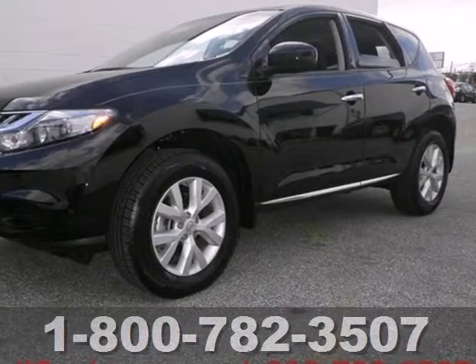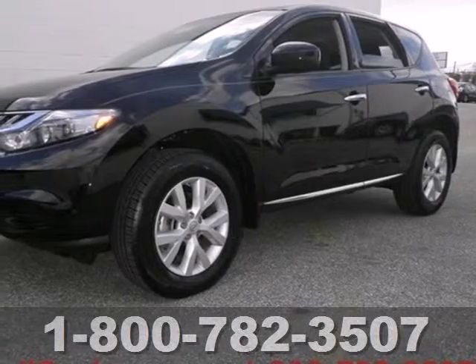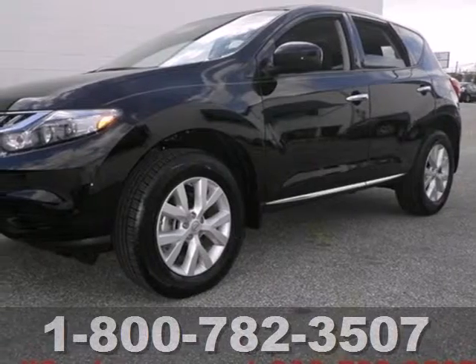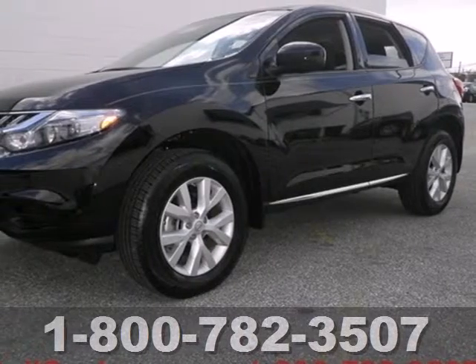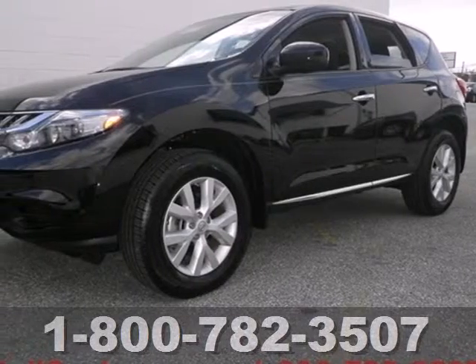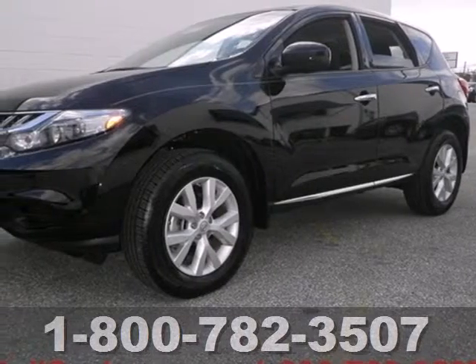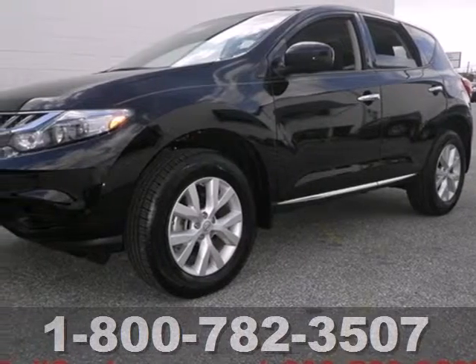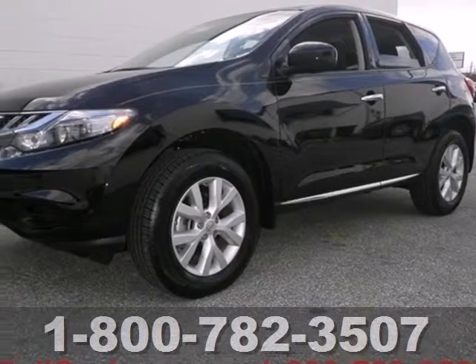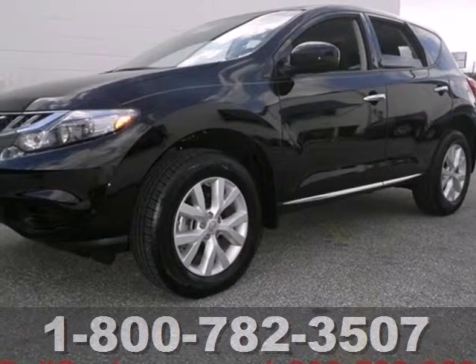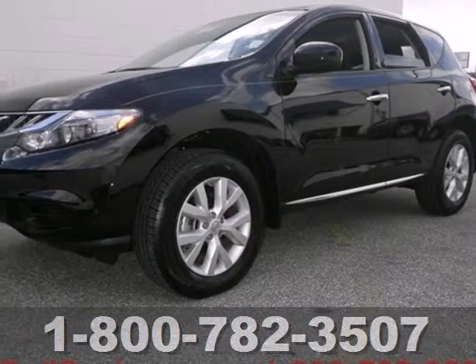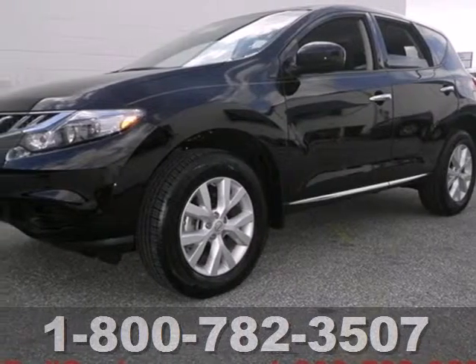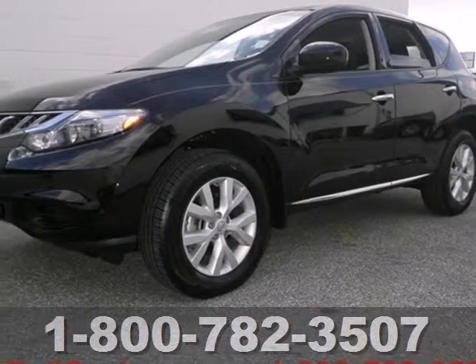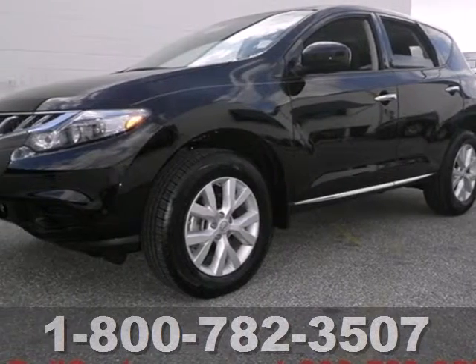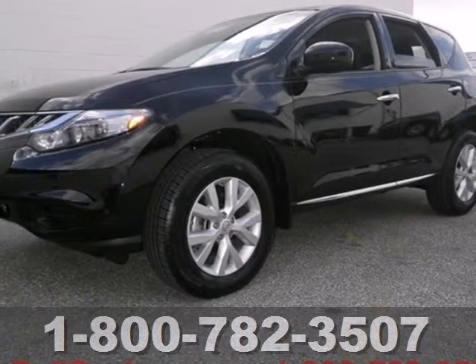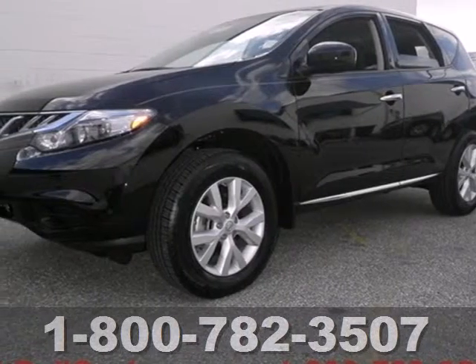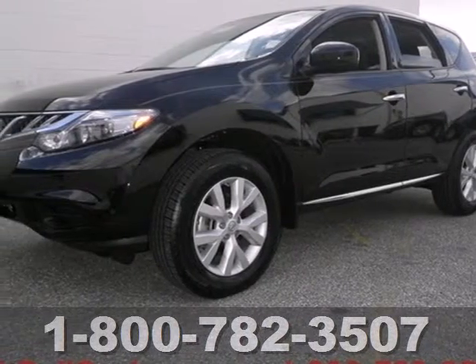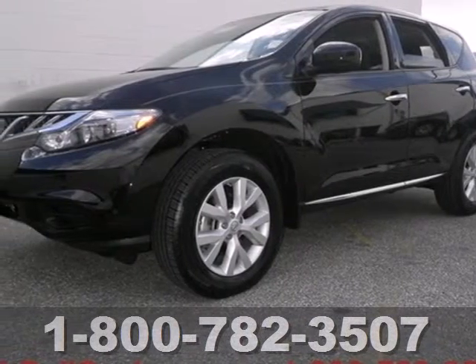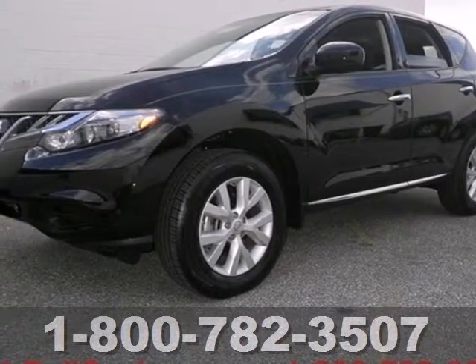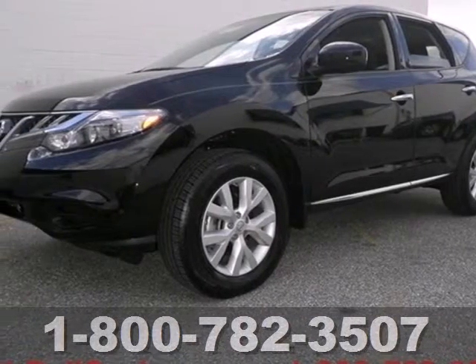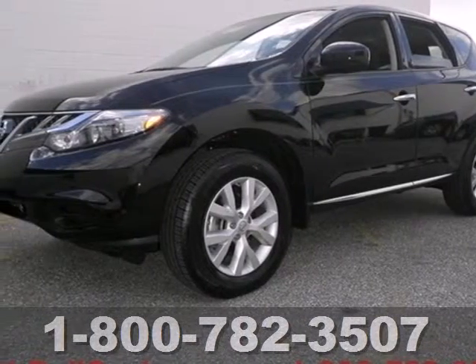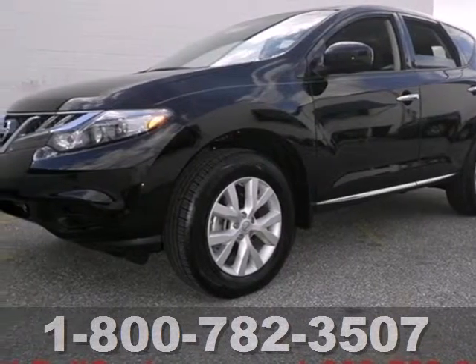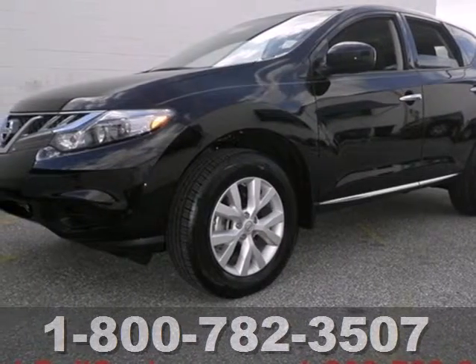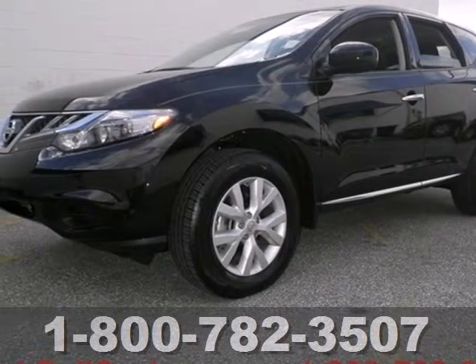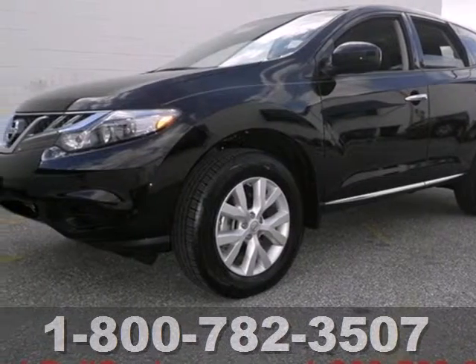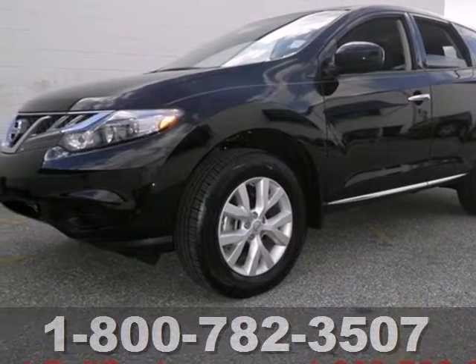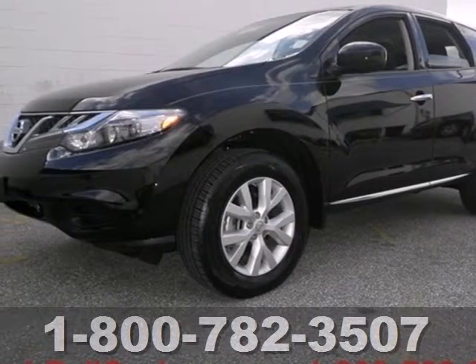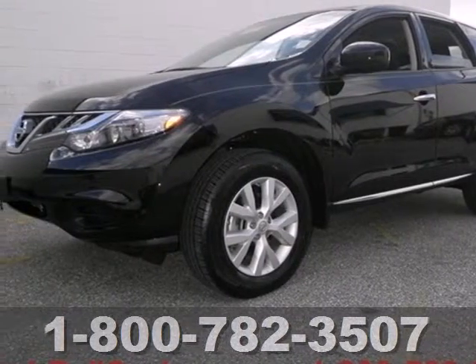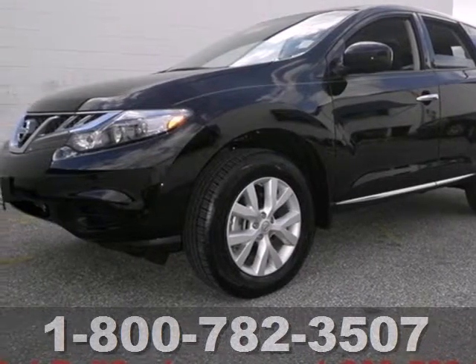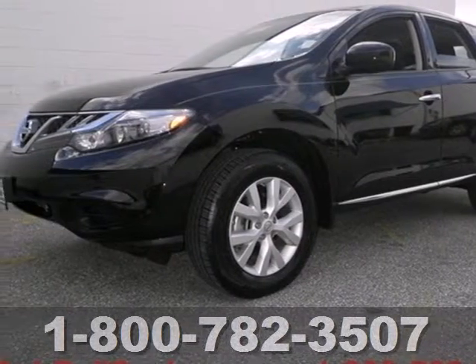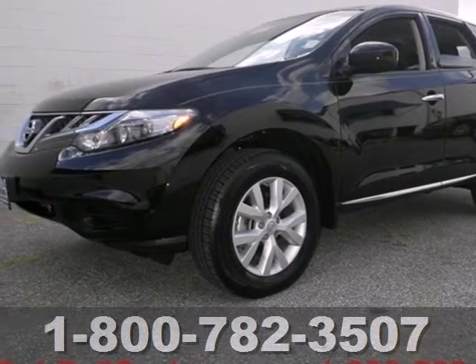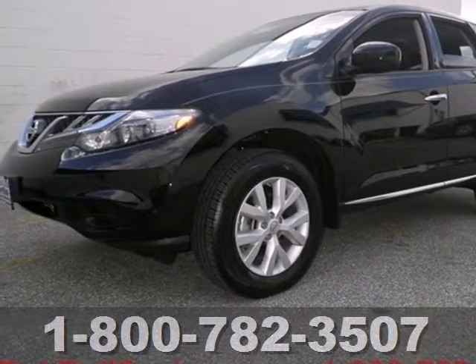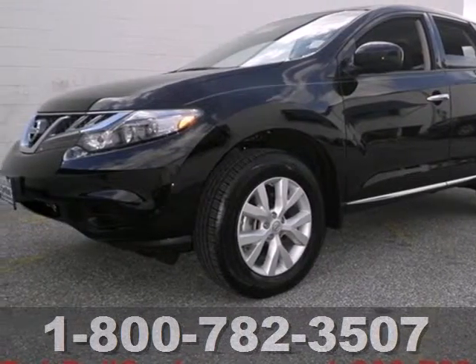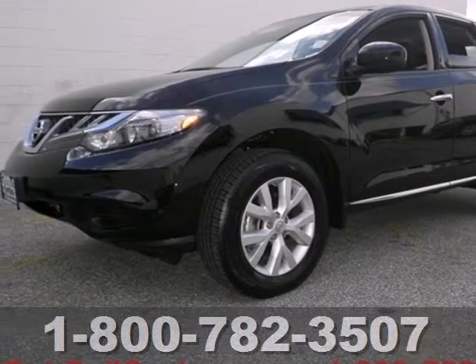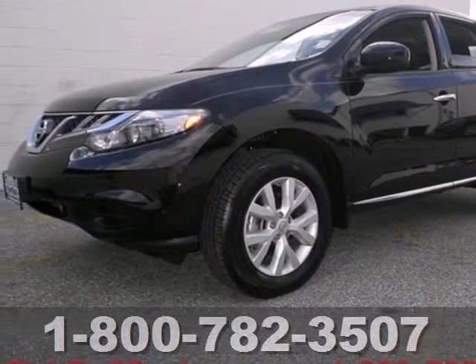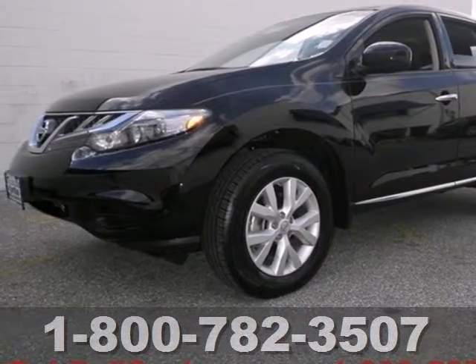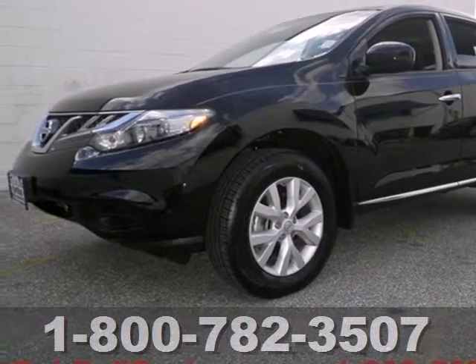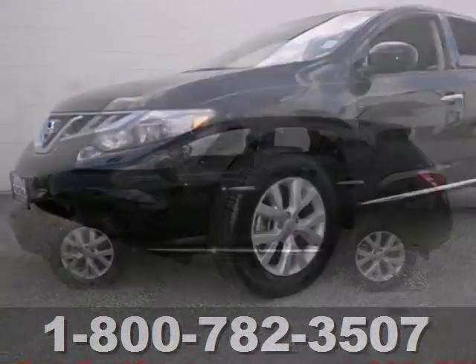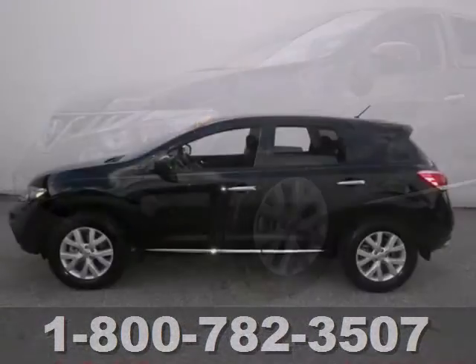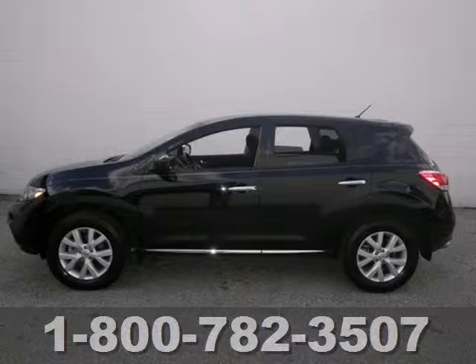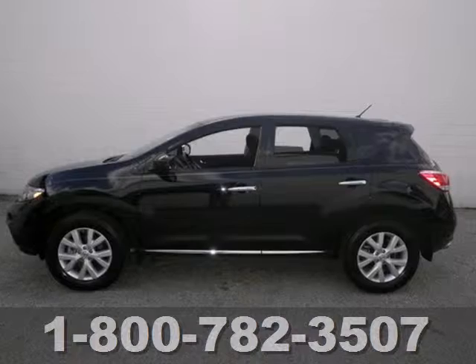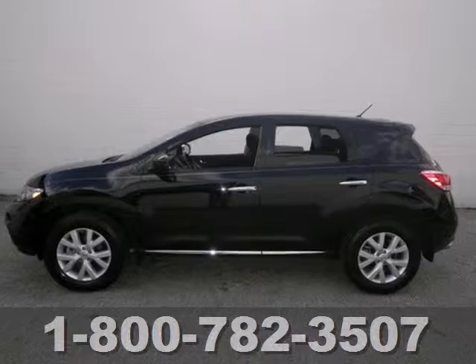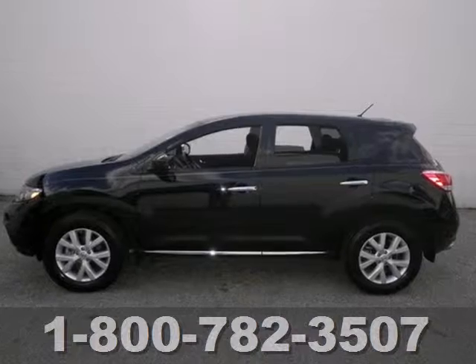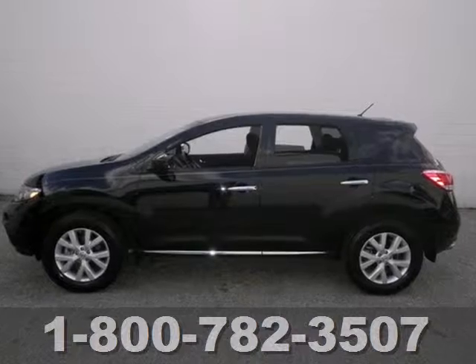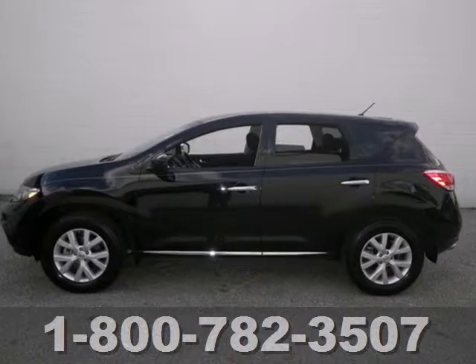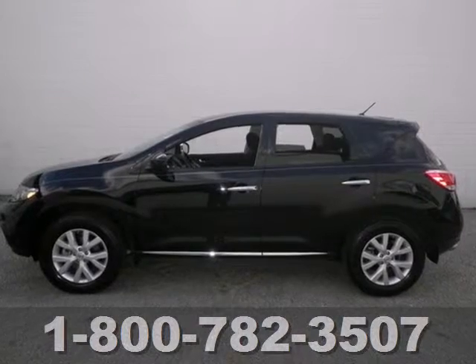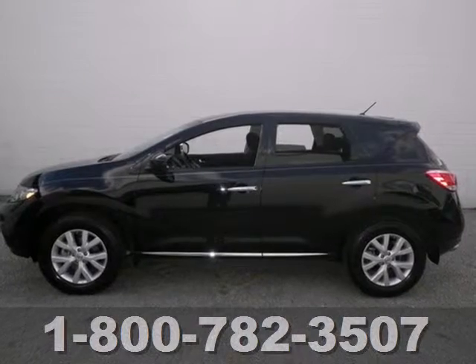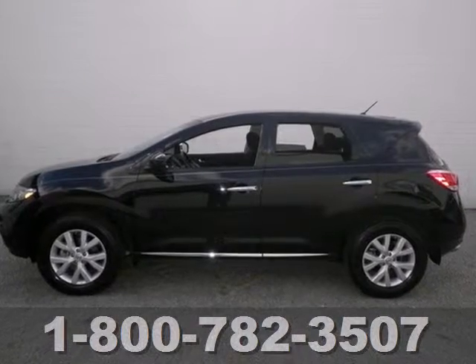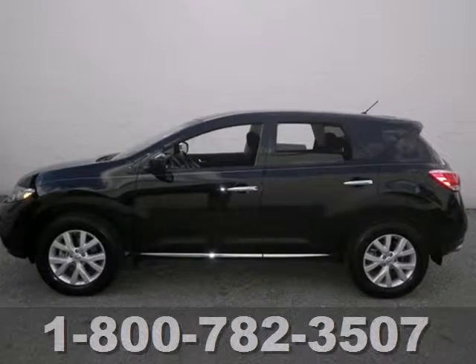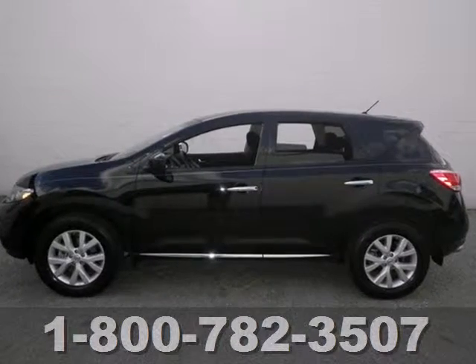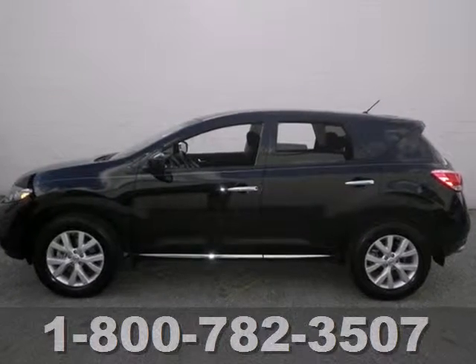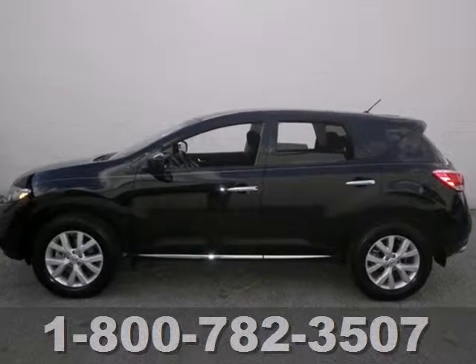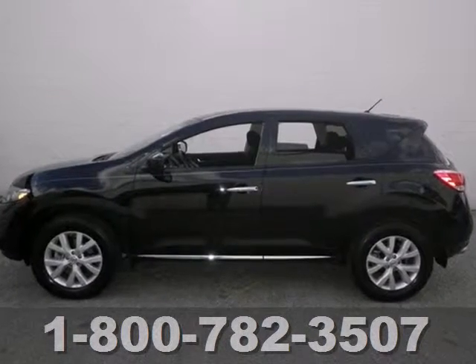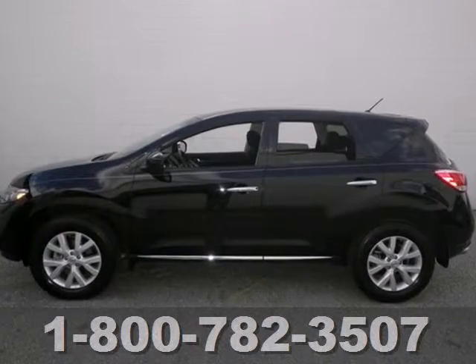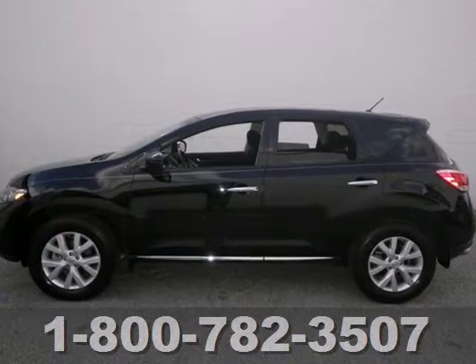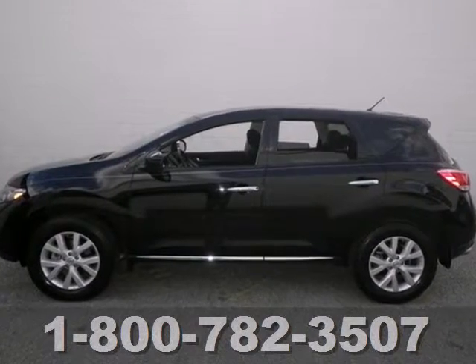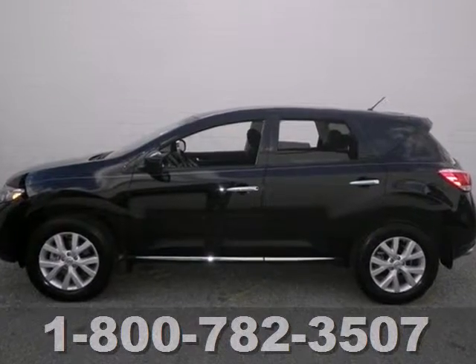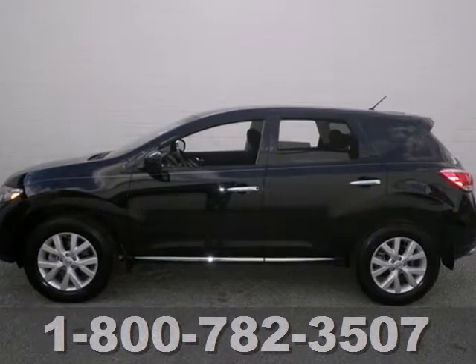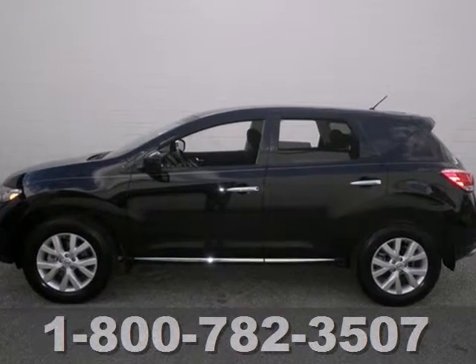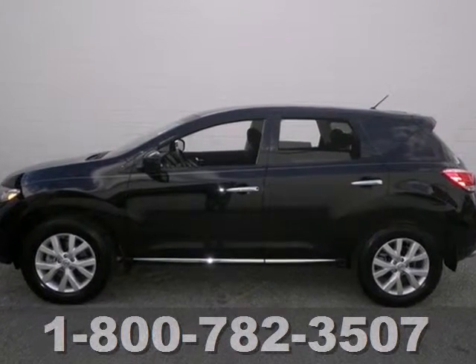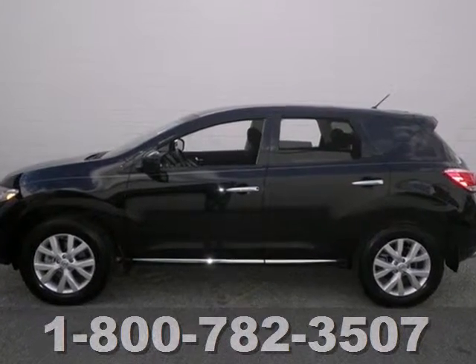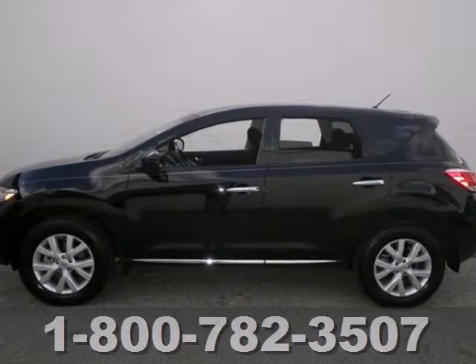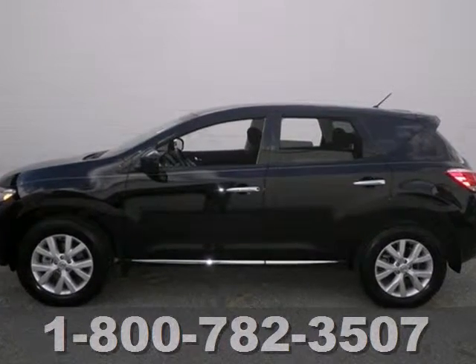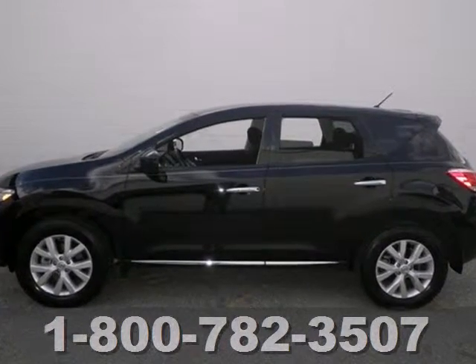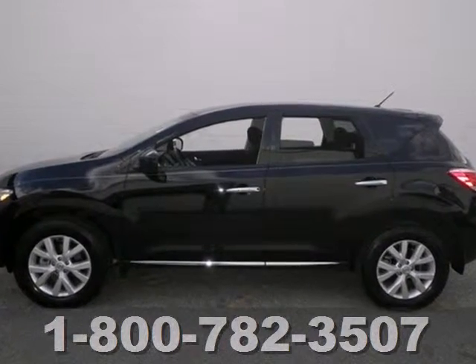Here's a 2012 Nissan Murano. Nothing compares to this sporty, well-engineered and overall impressive Murano.